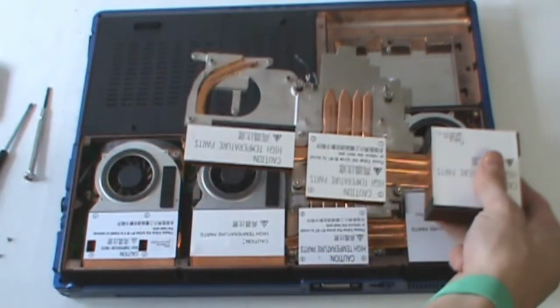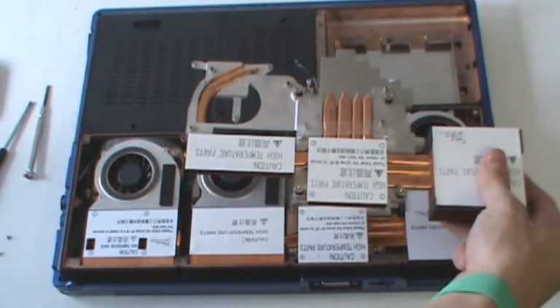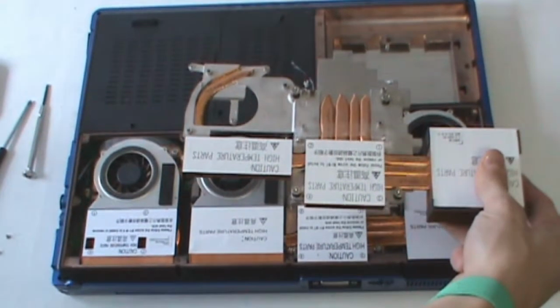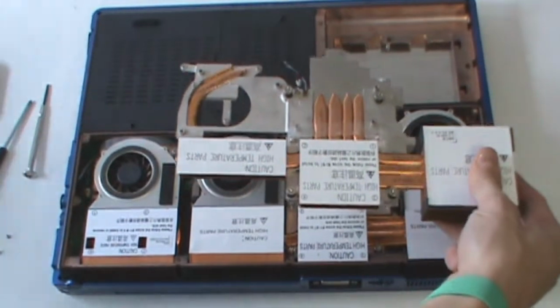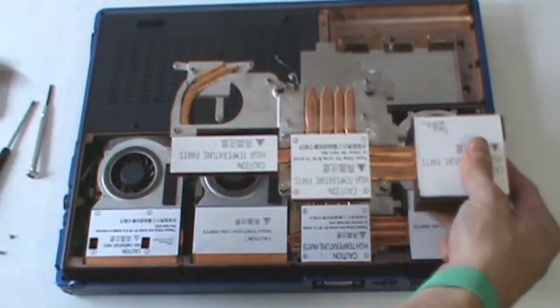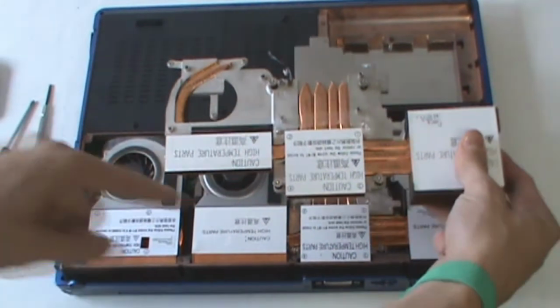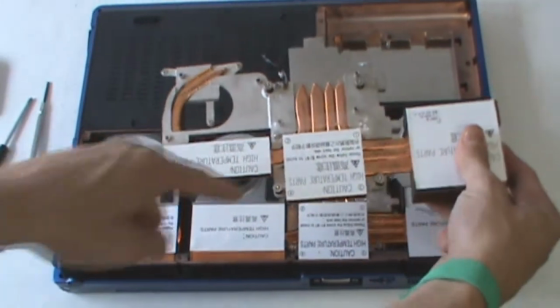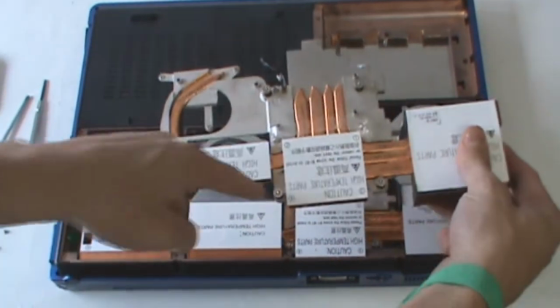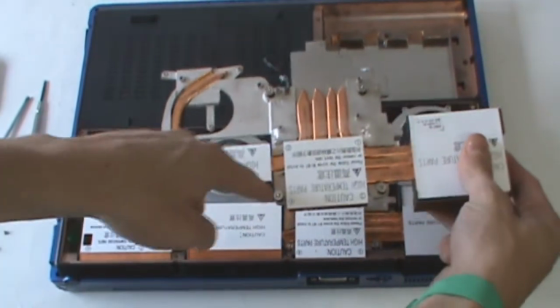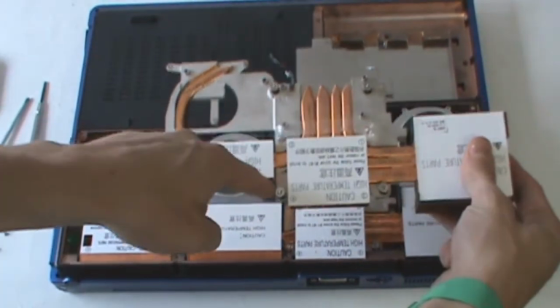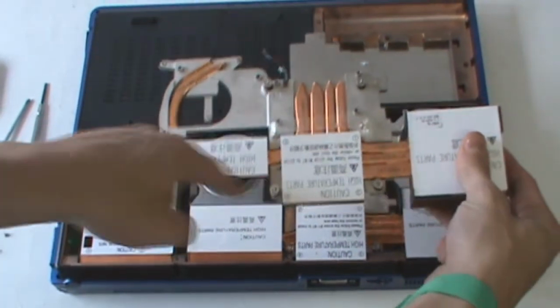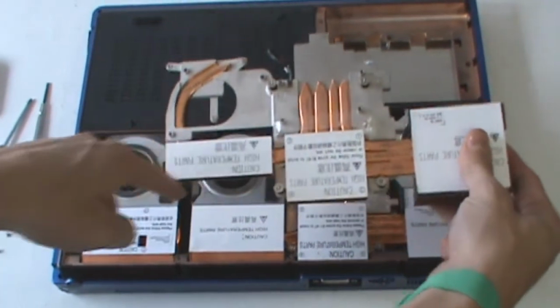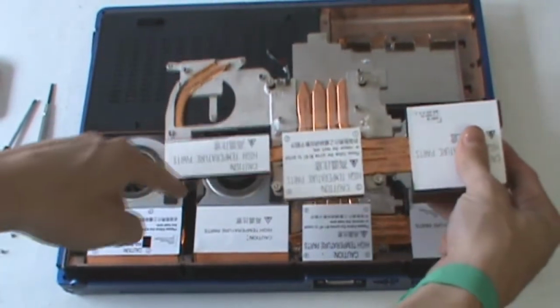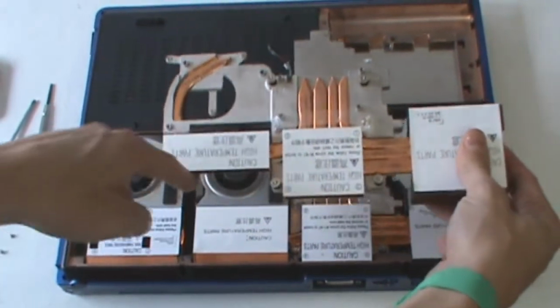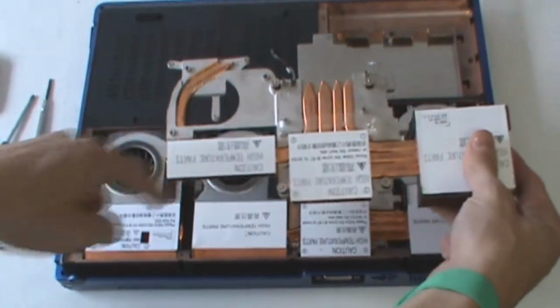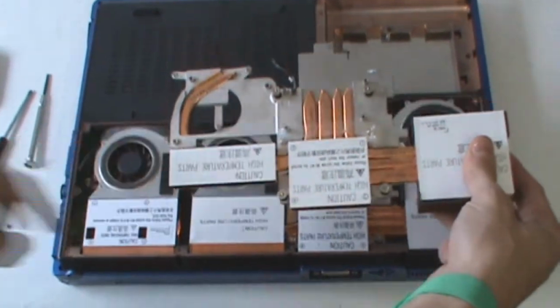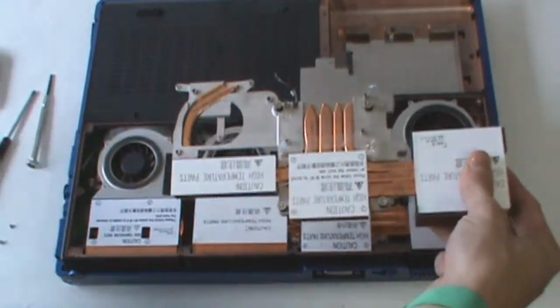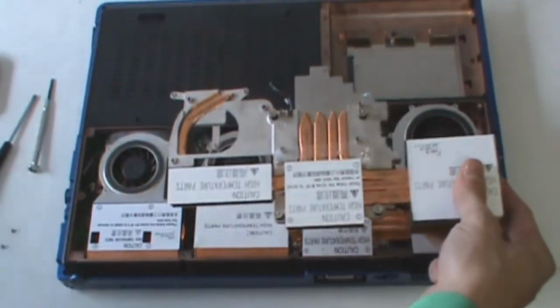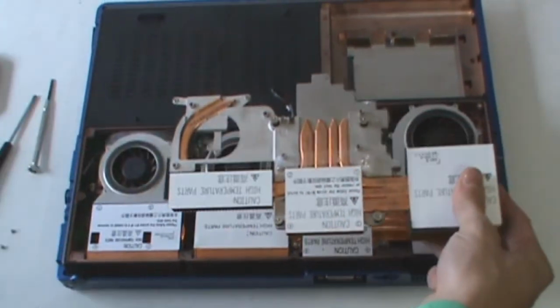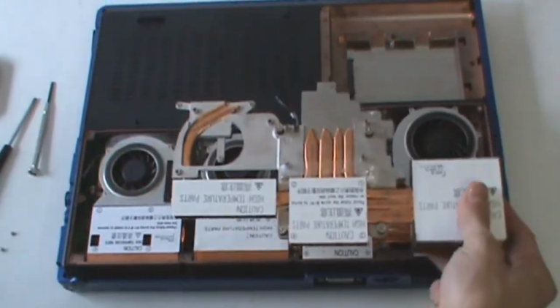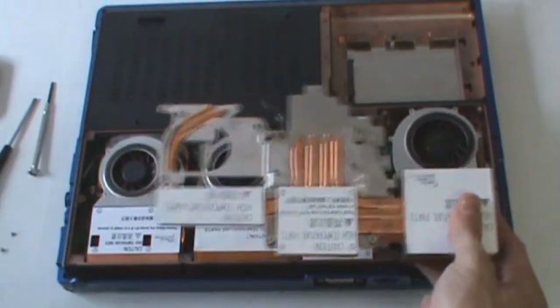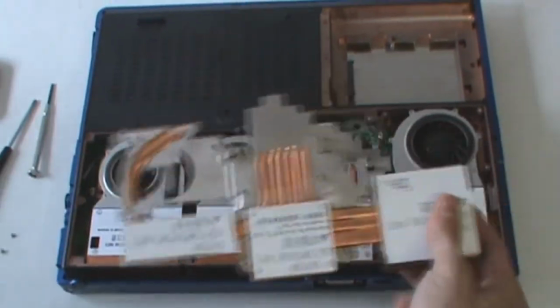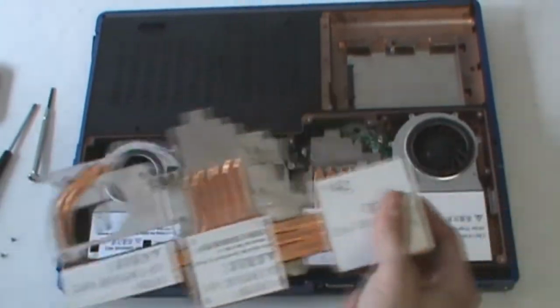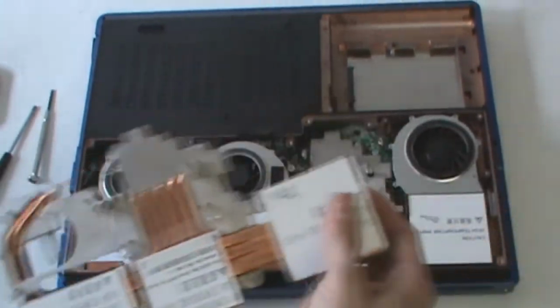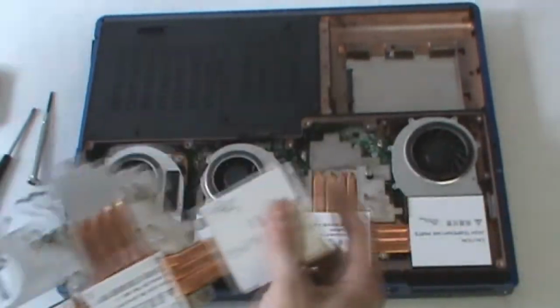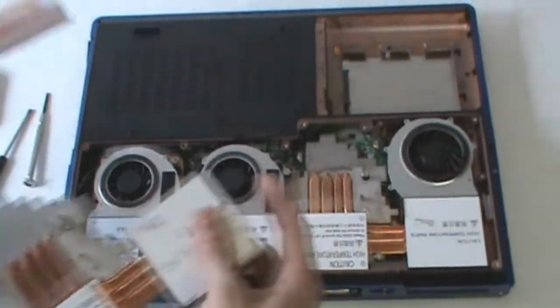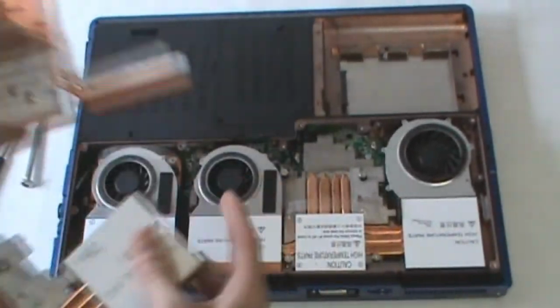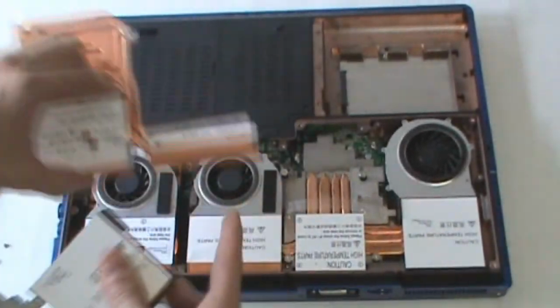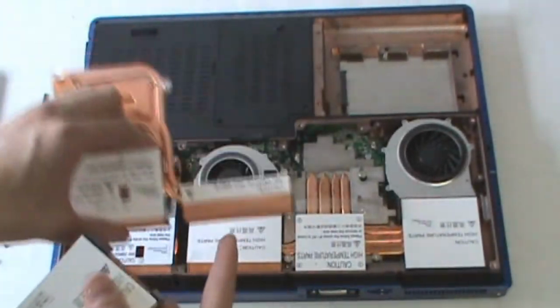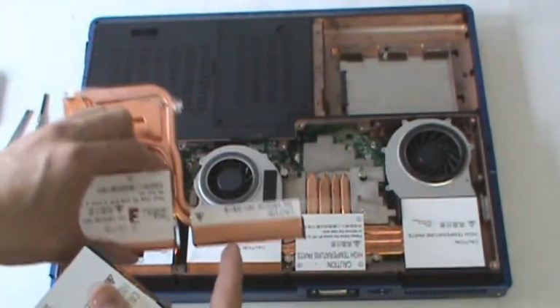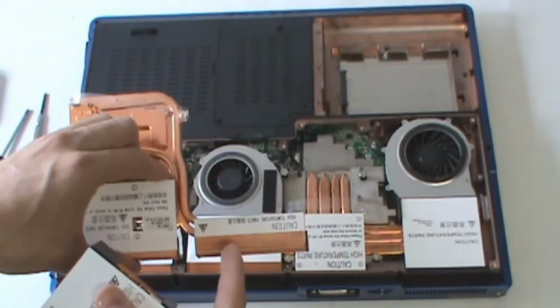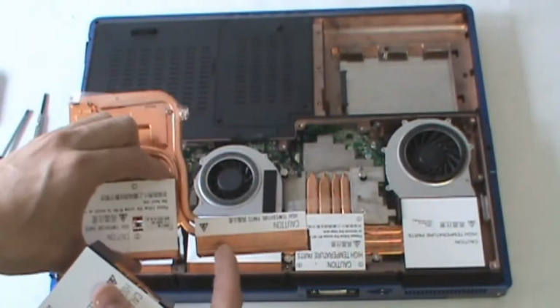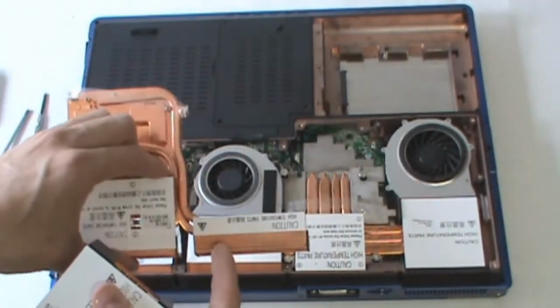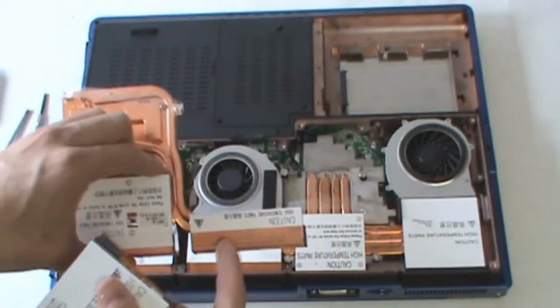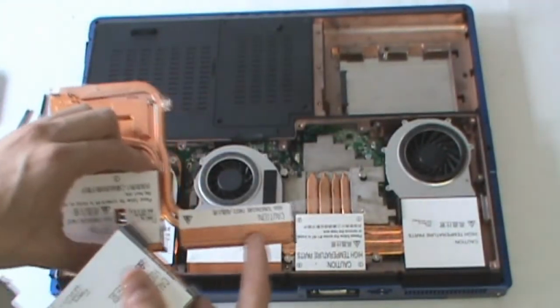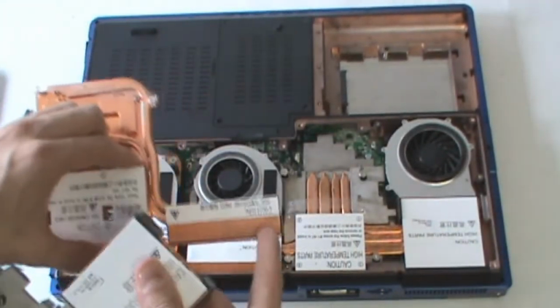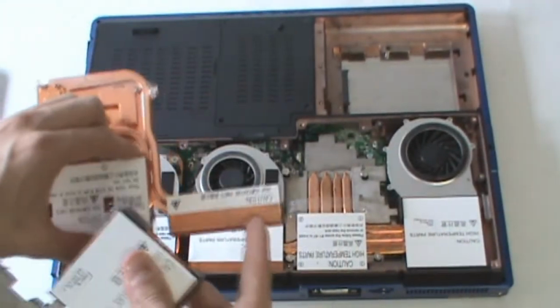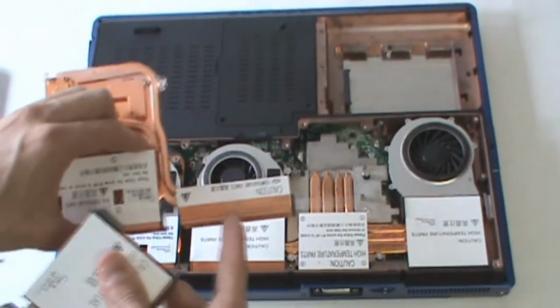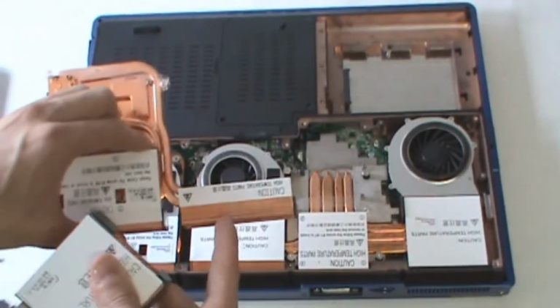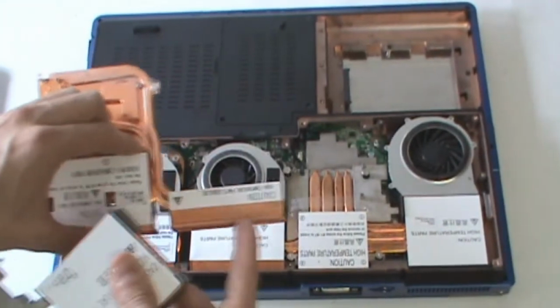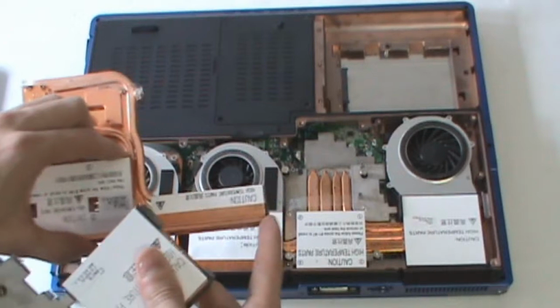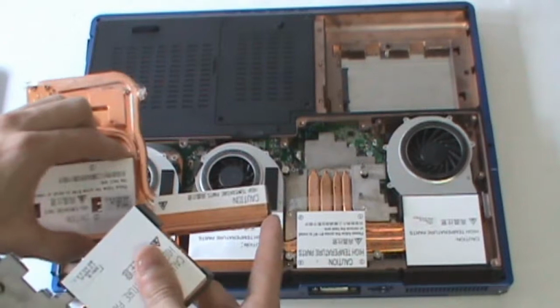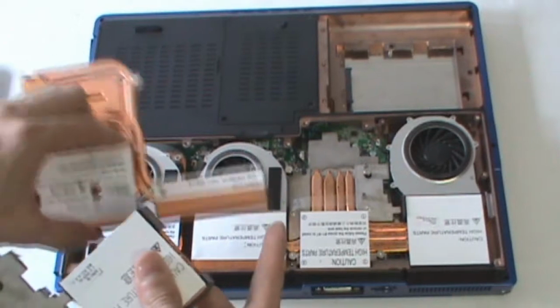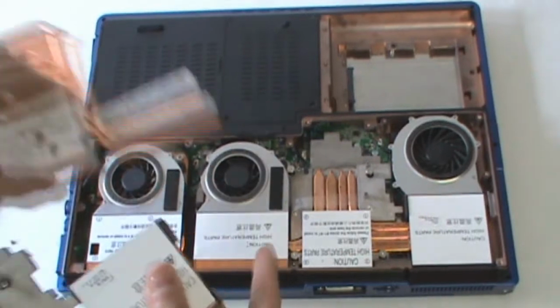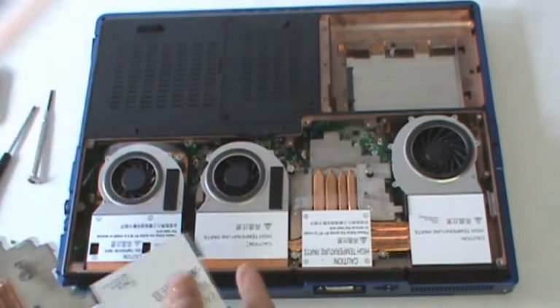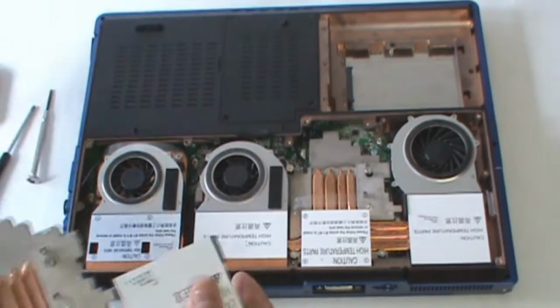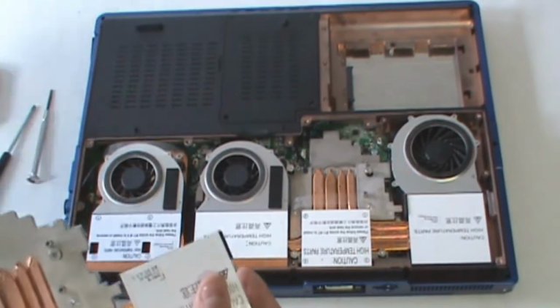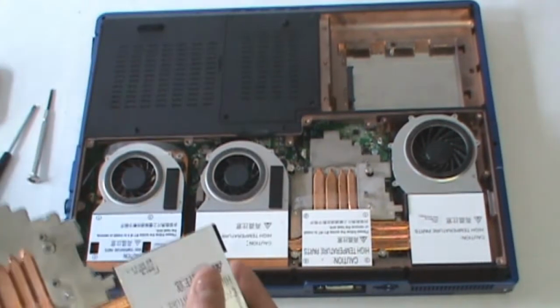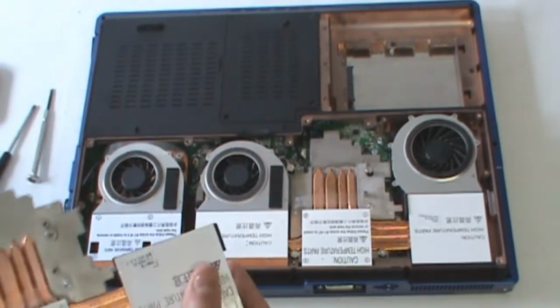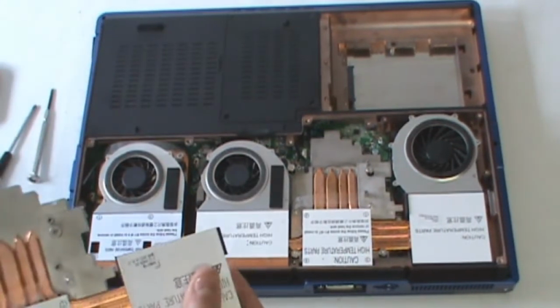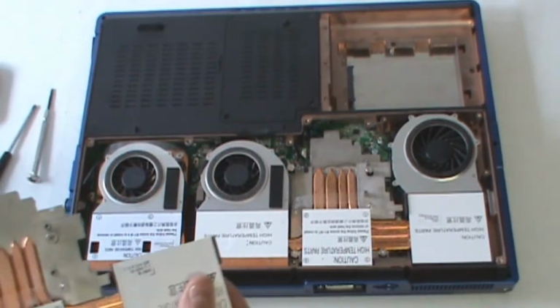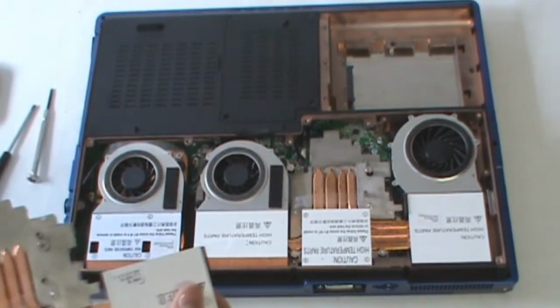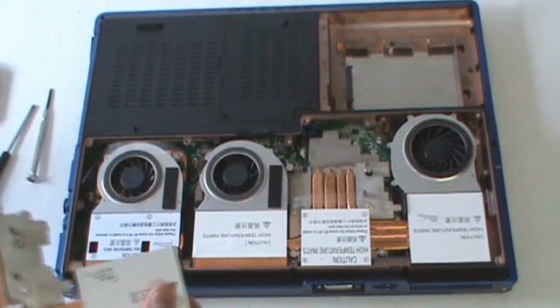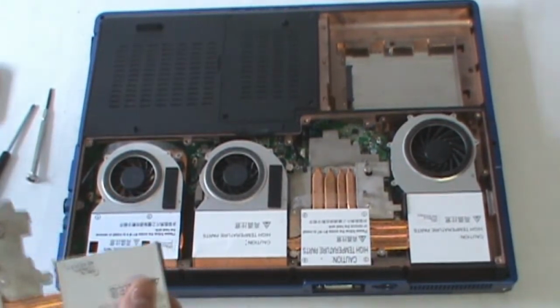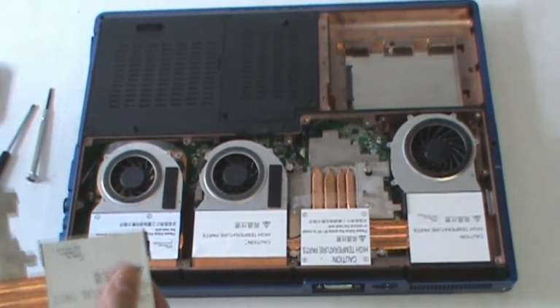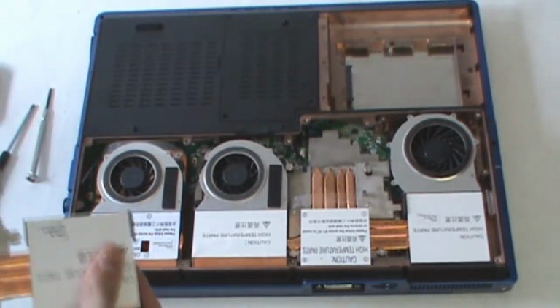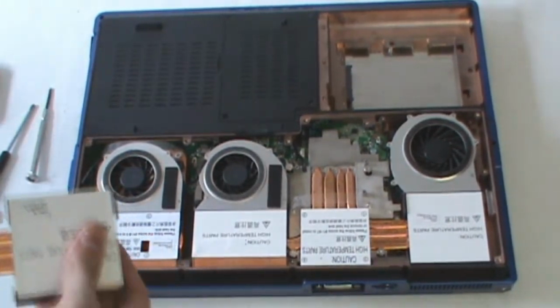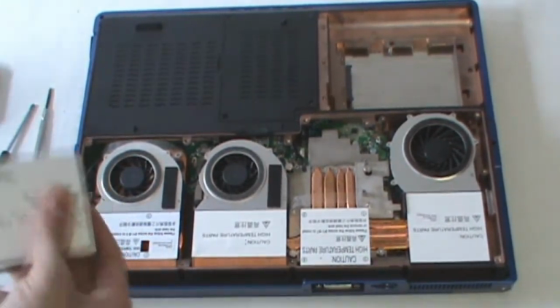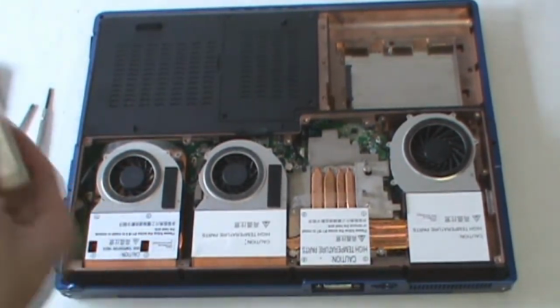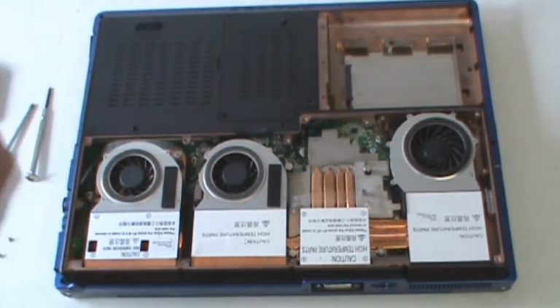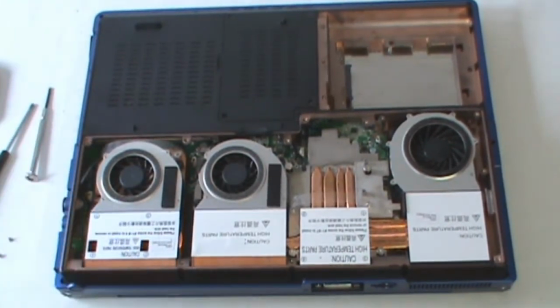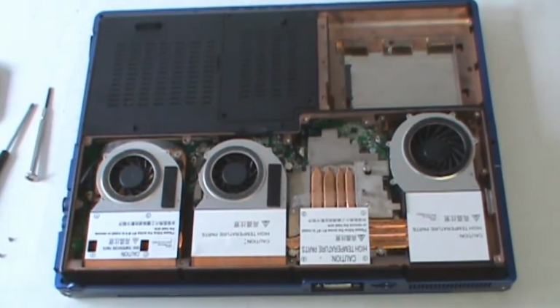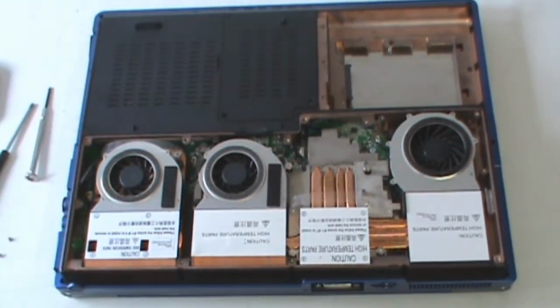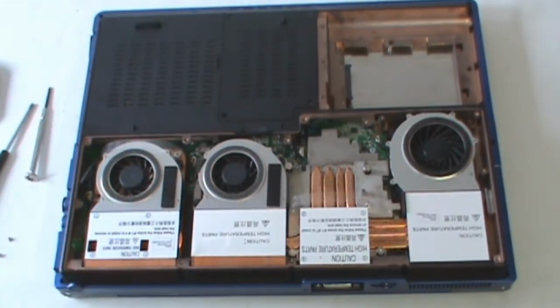They're removing the part here and making up for it there to give the card the extra cooling that it needs.